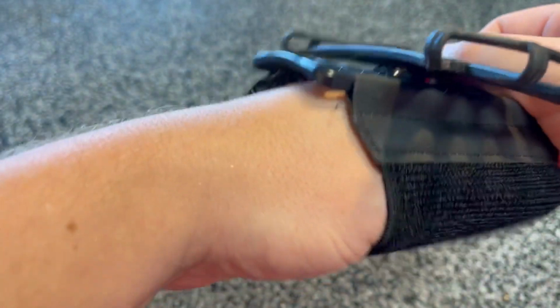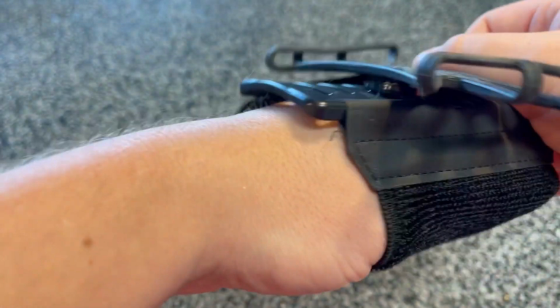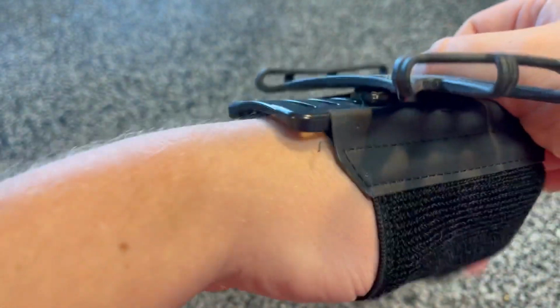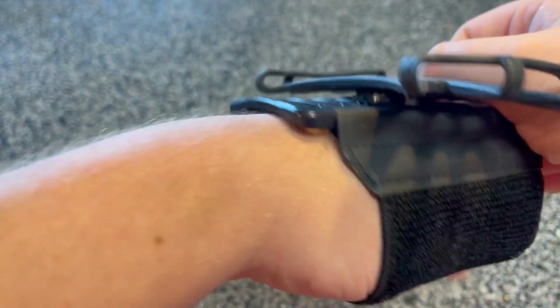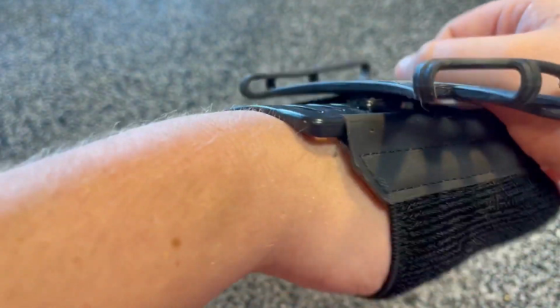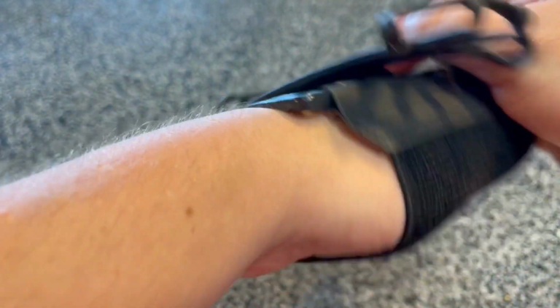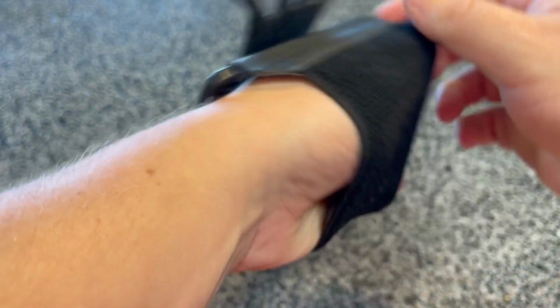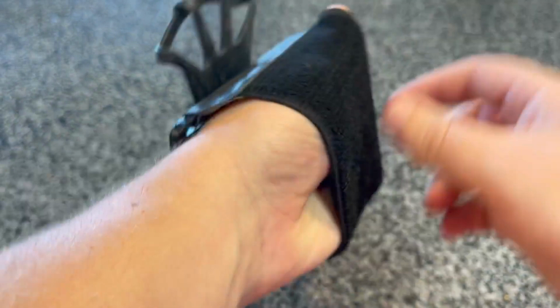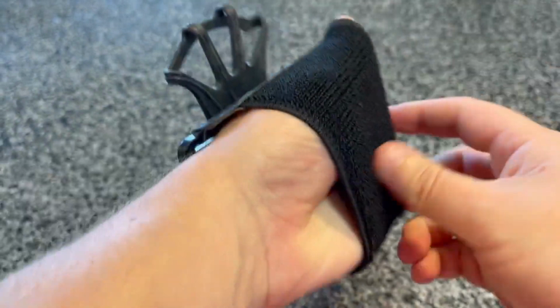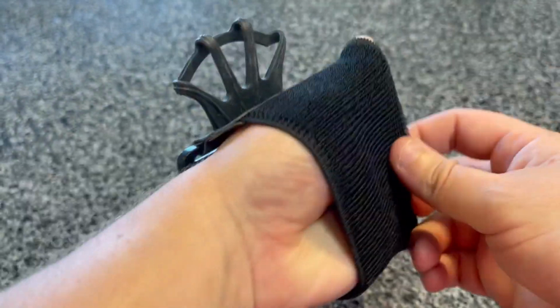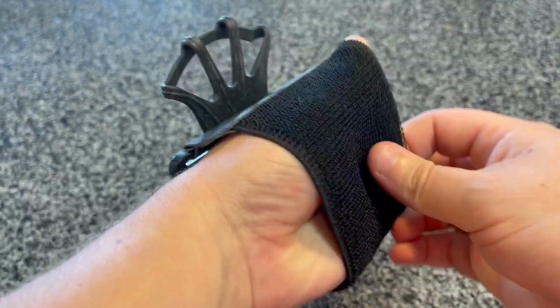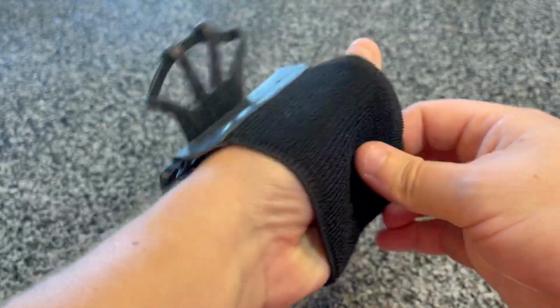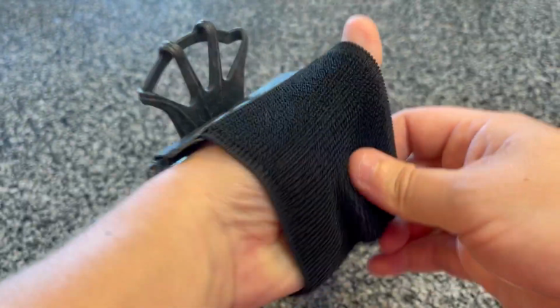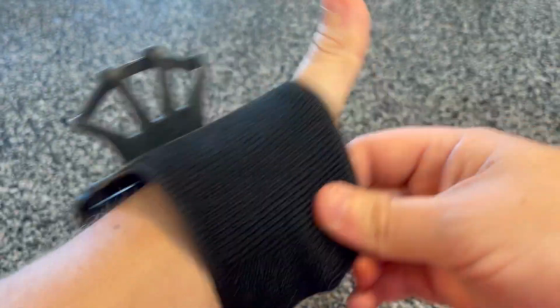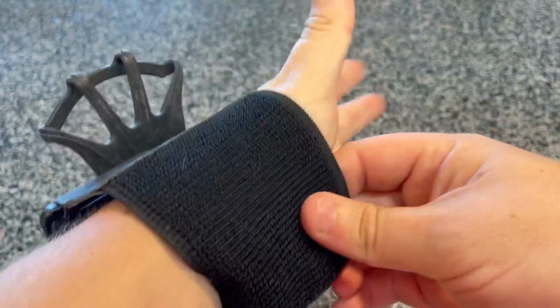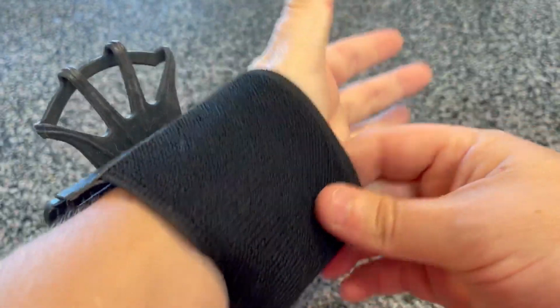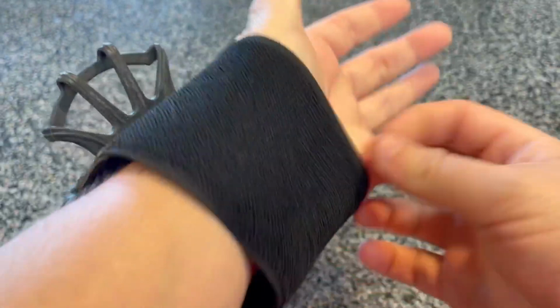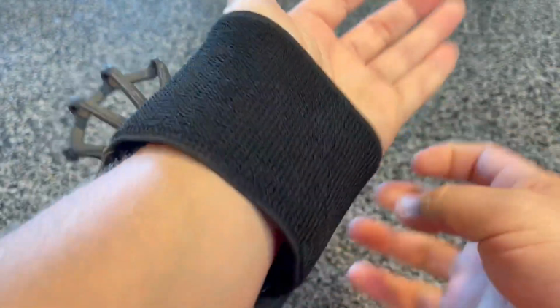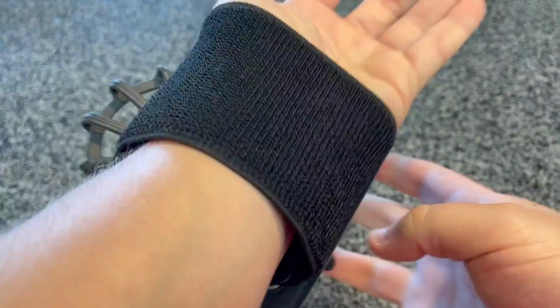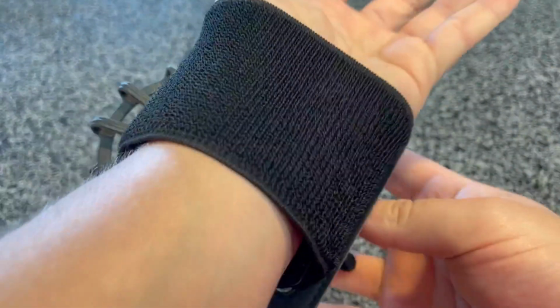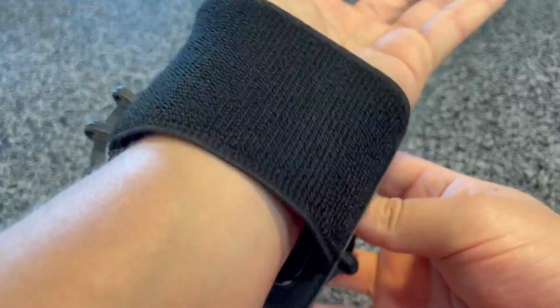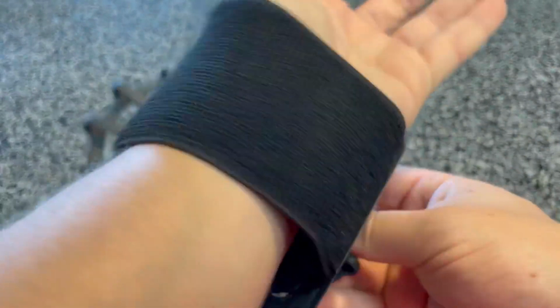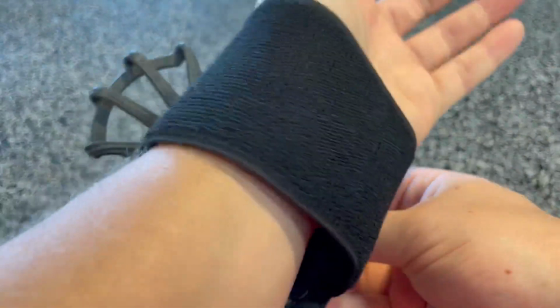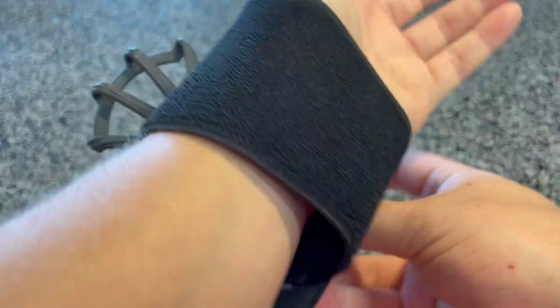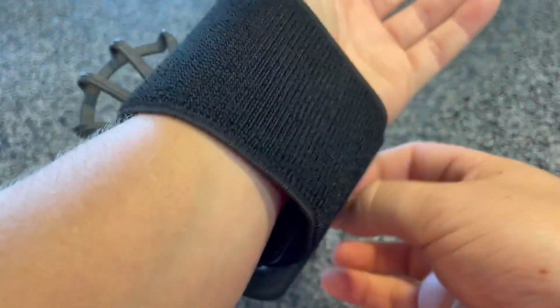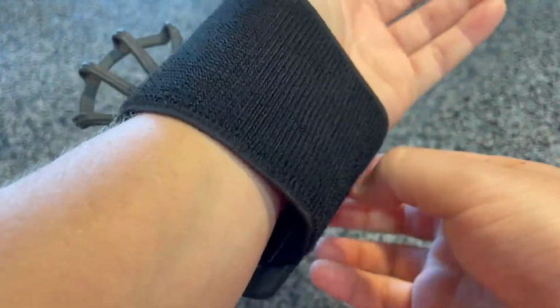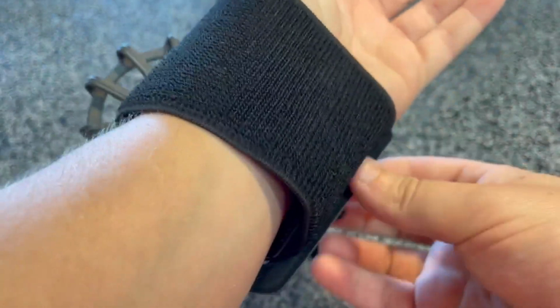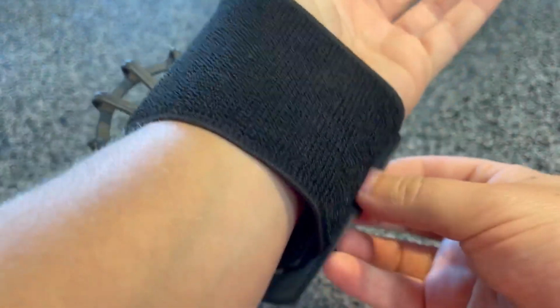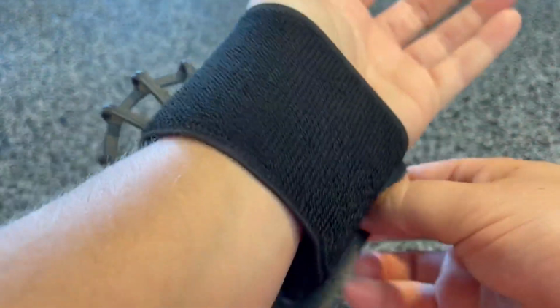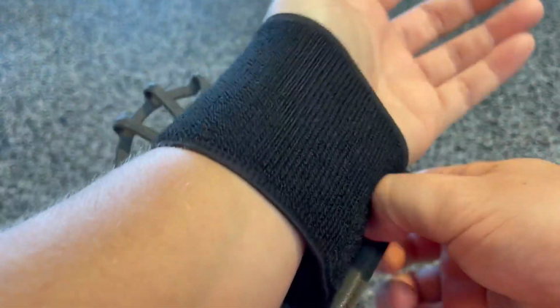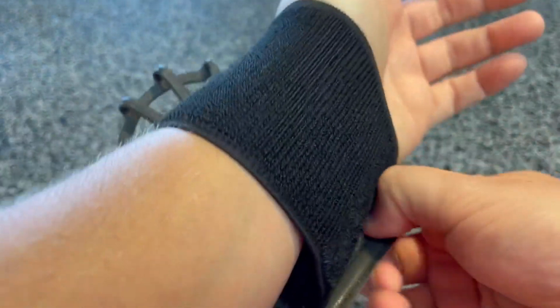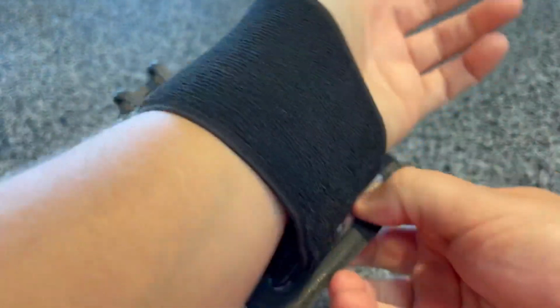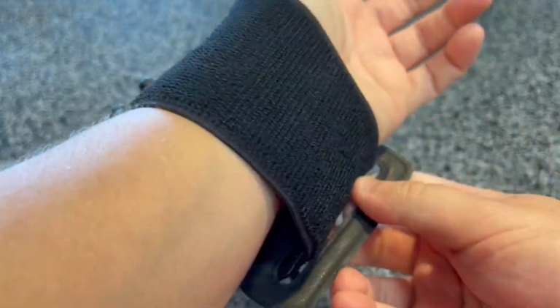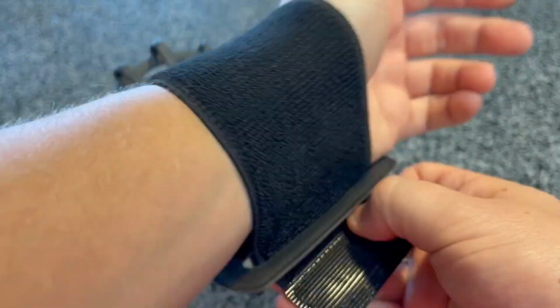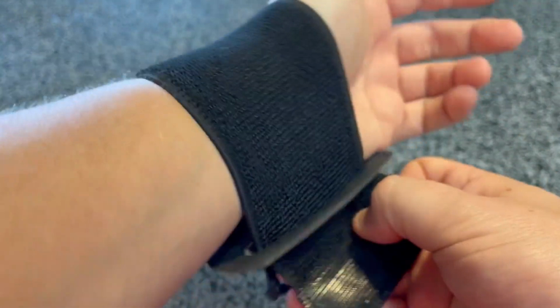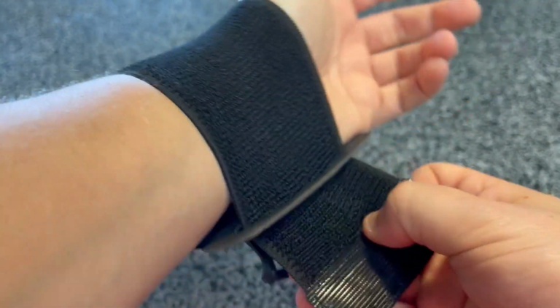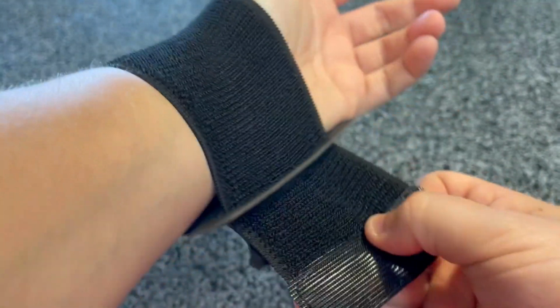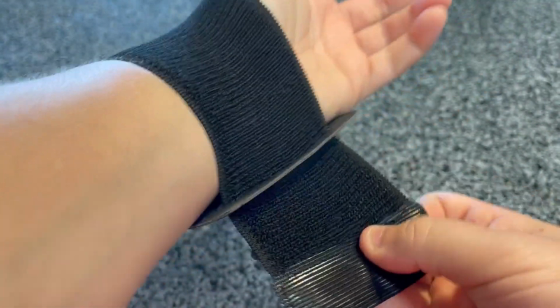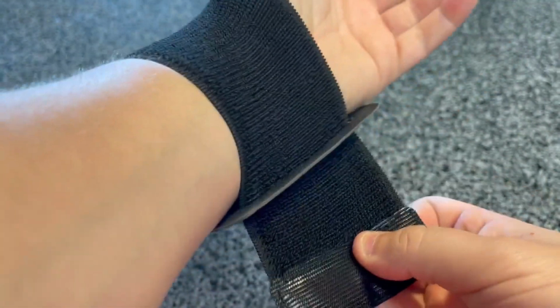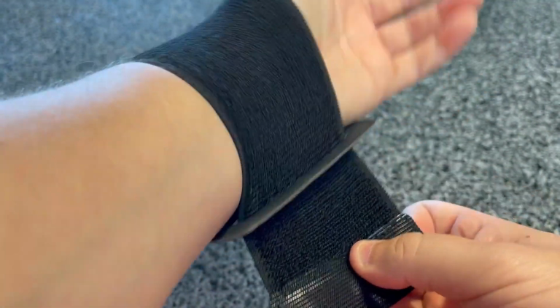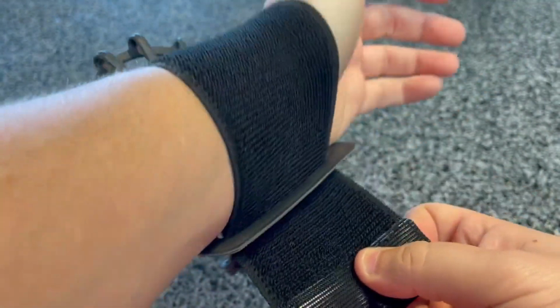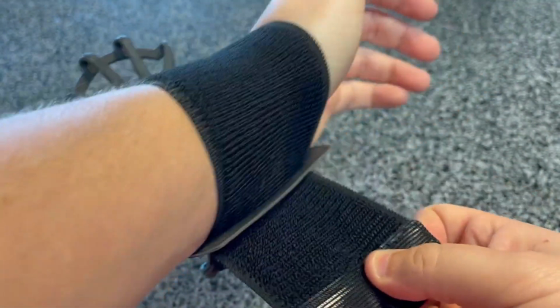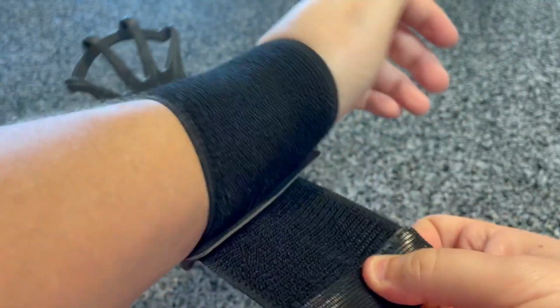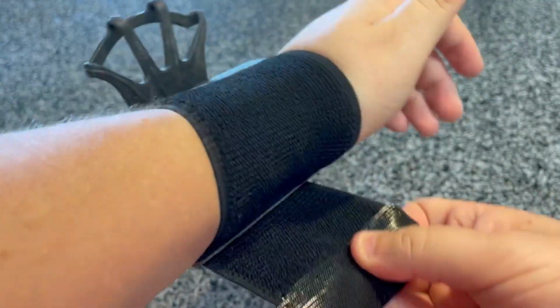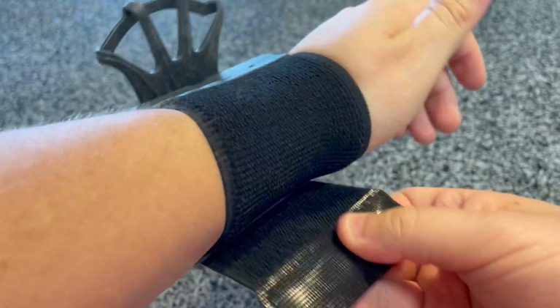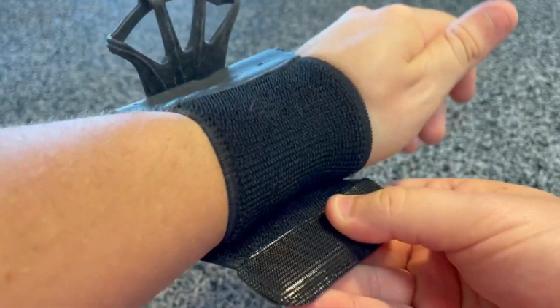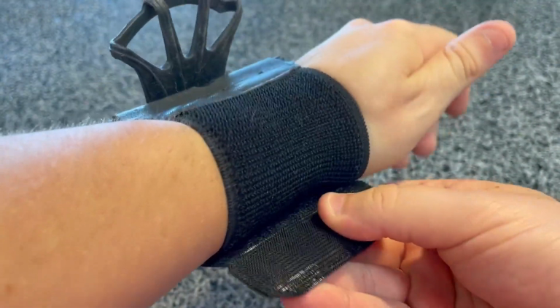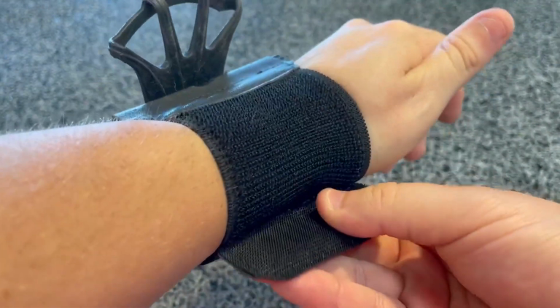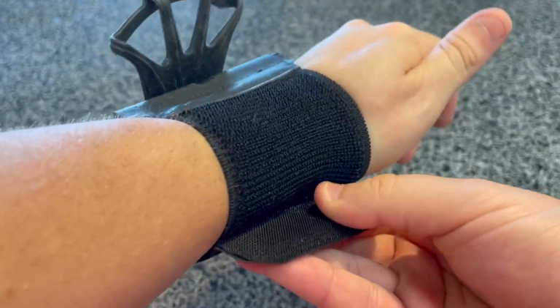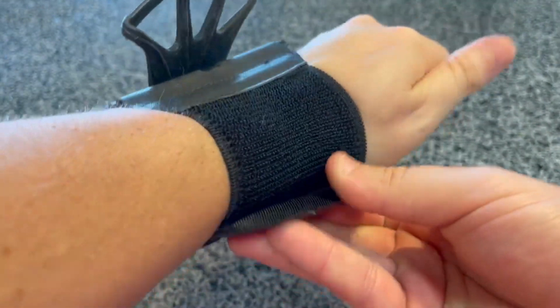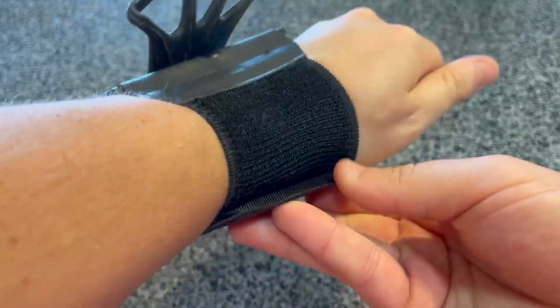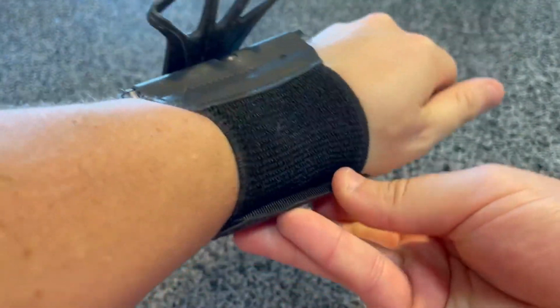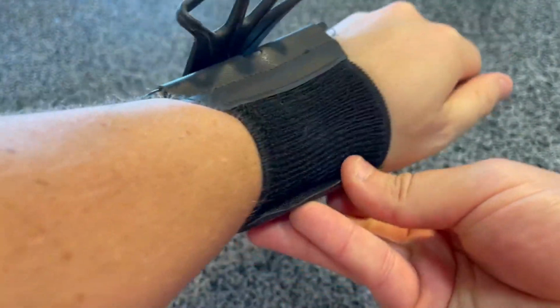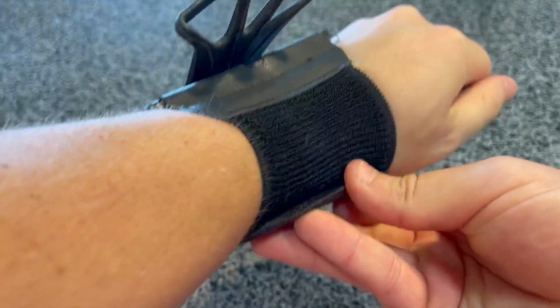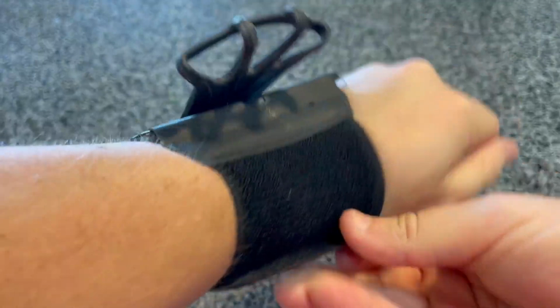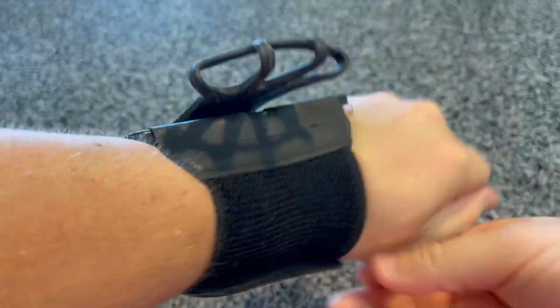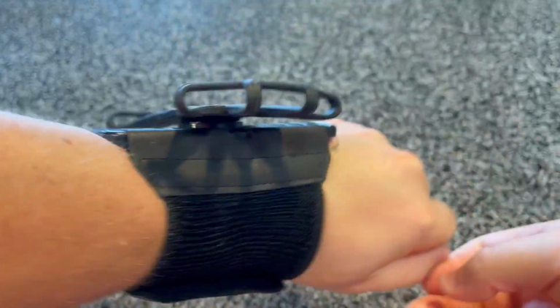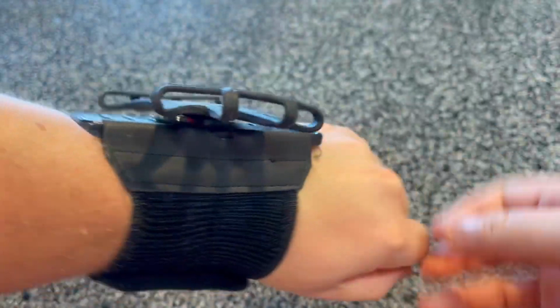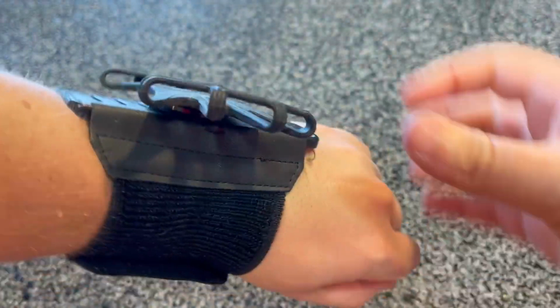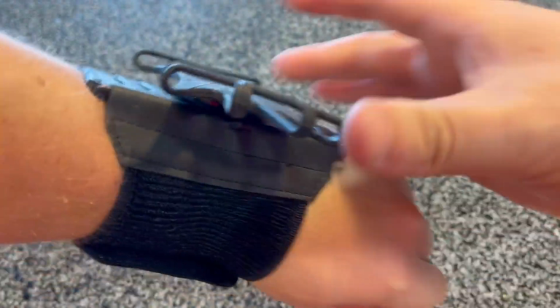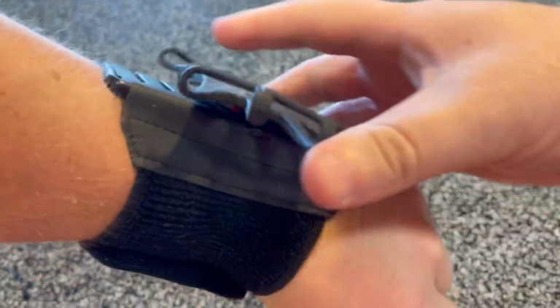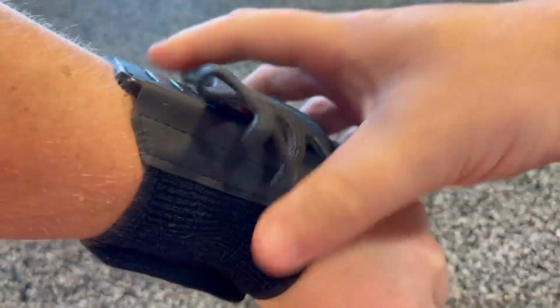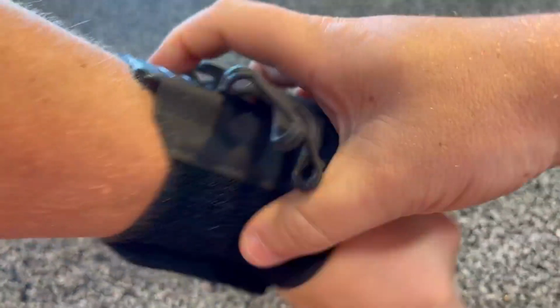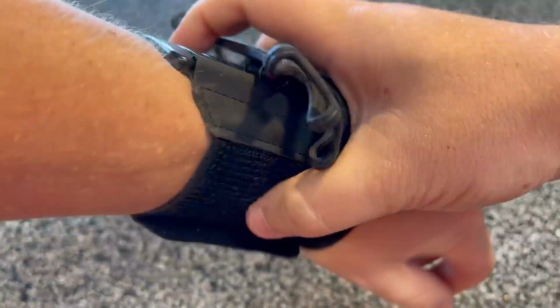You just put the adjustable strap on your wrist like I'm doing here, wrap that Velcro around and it just fits any size wrist. It's super comfortable.